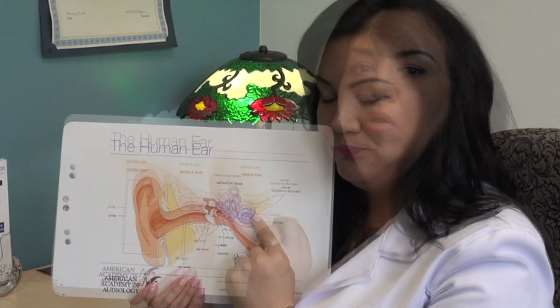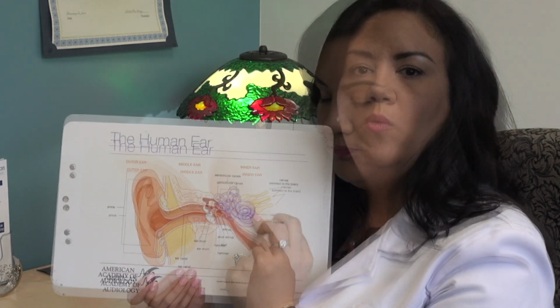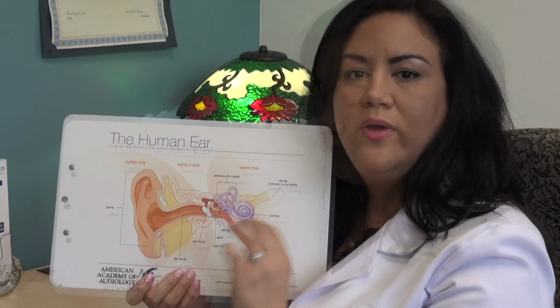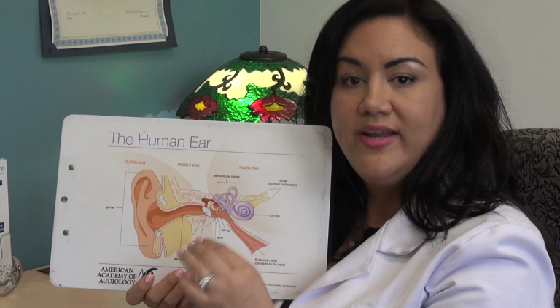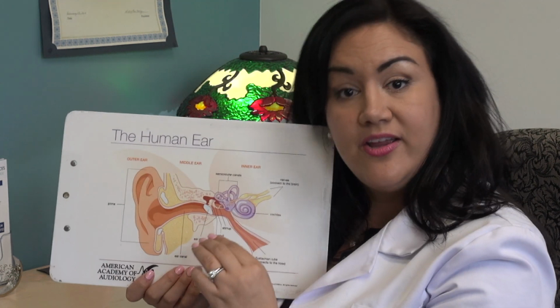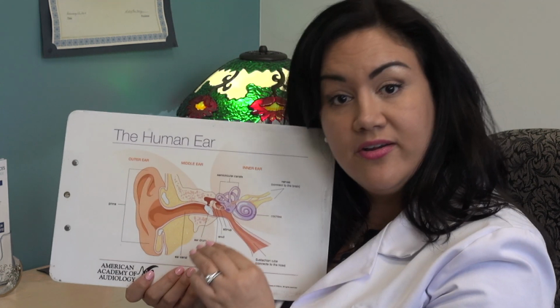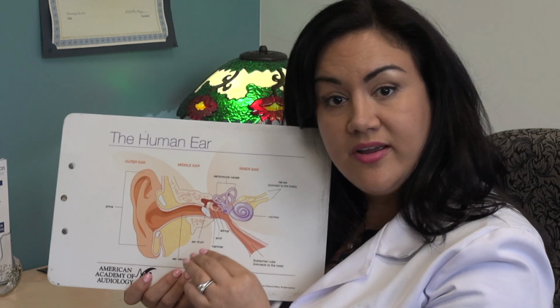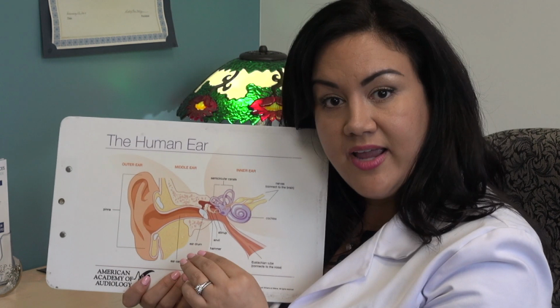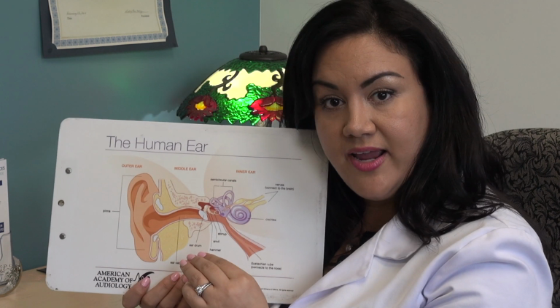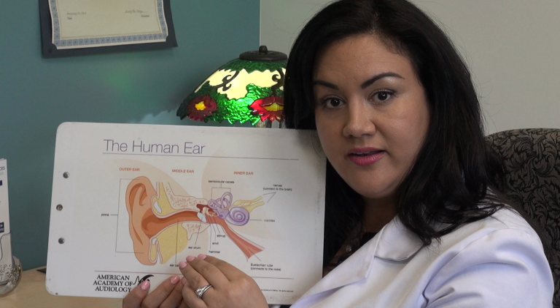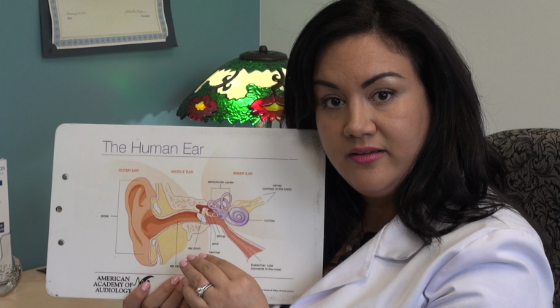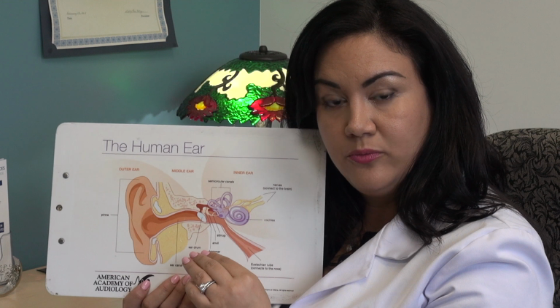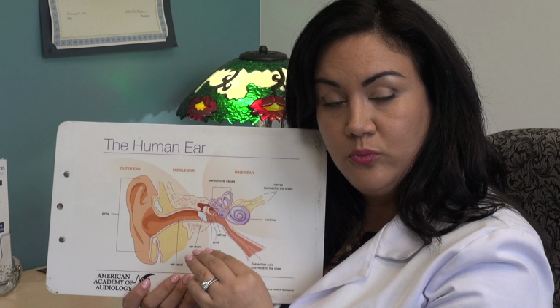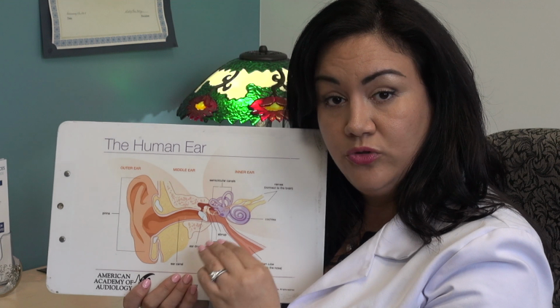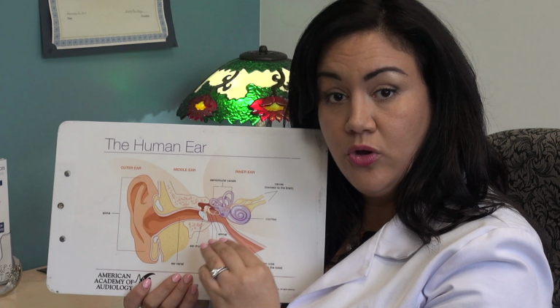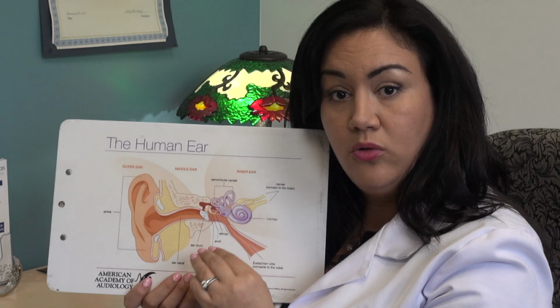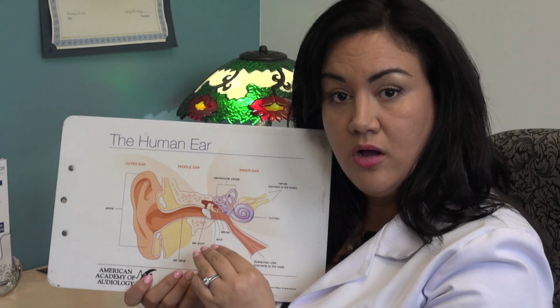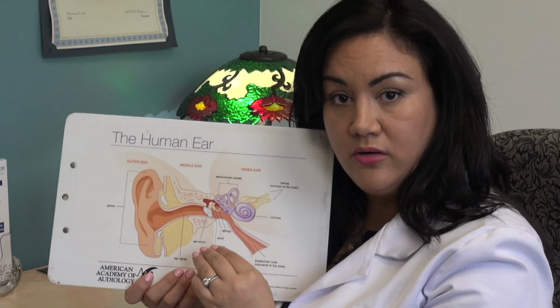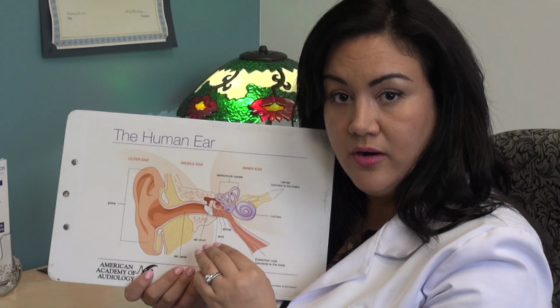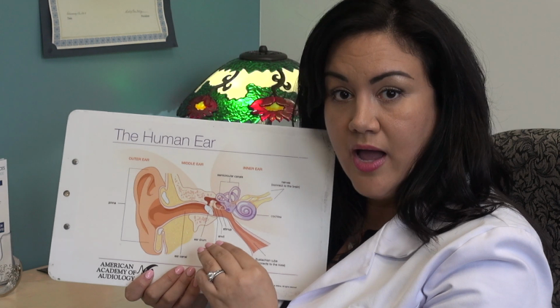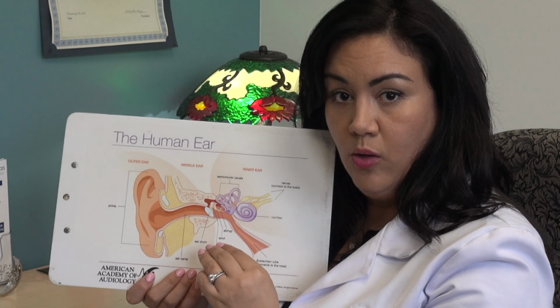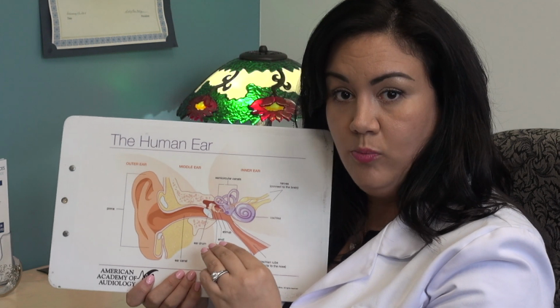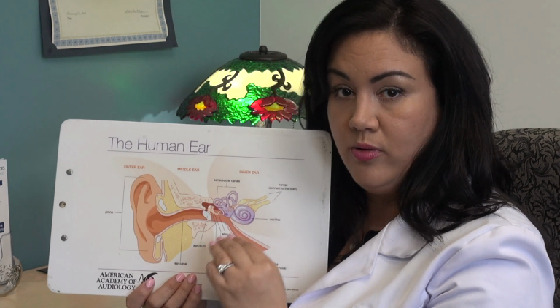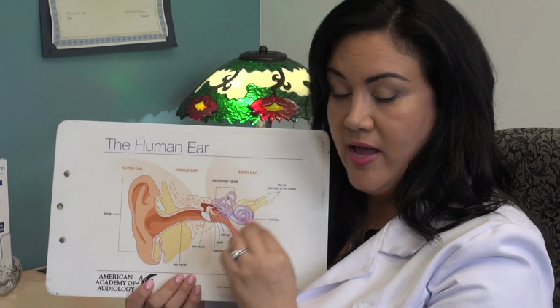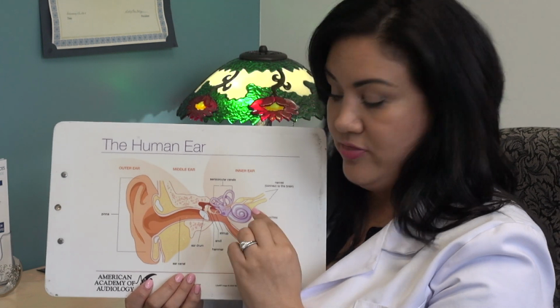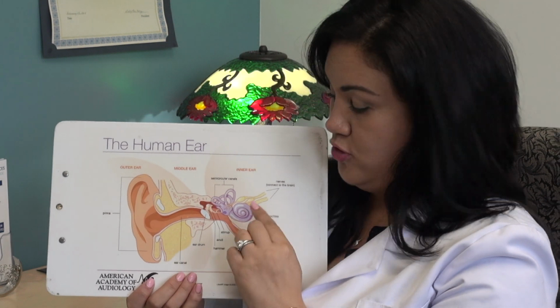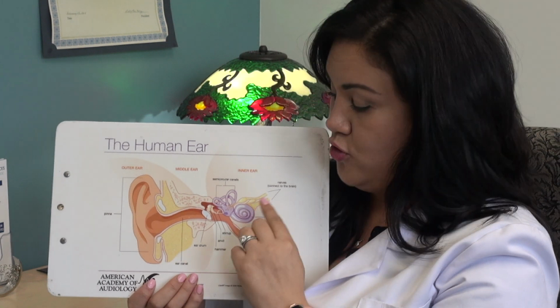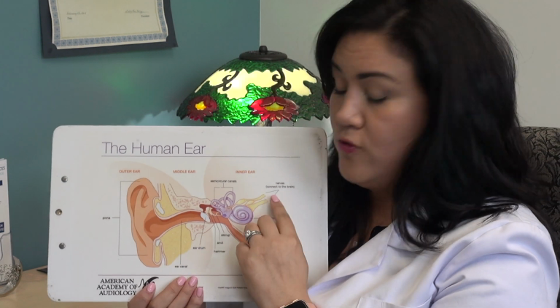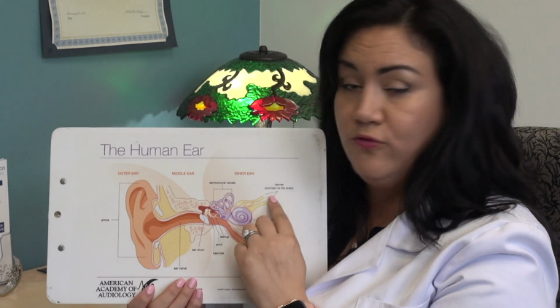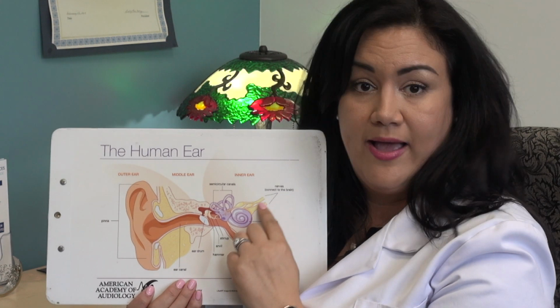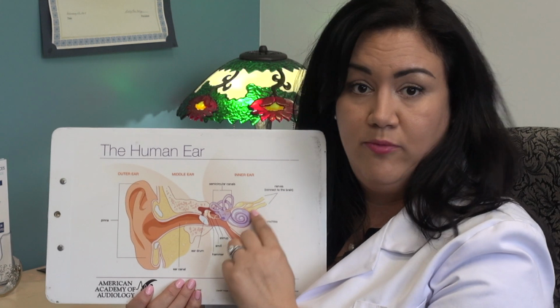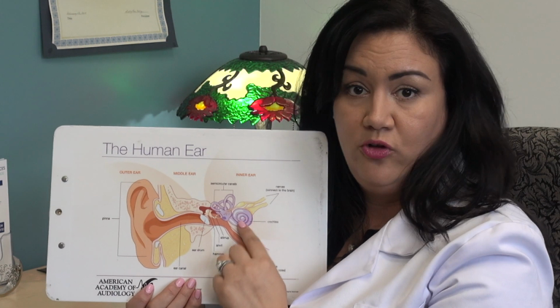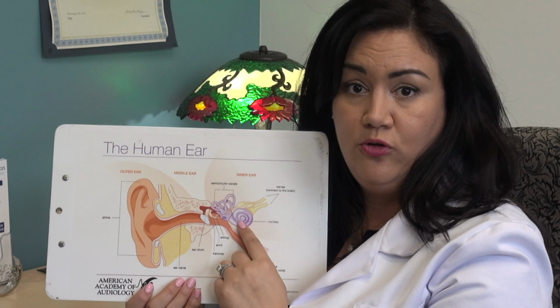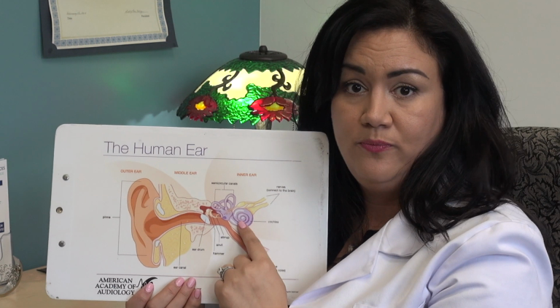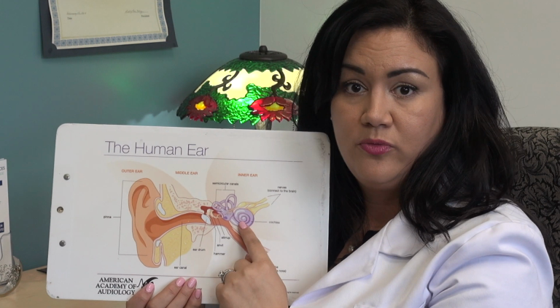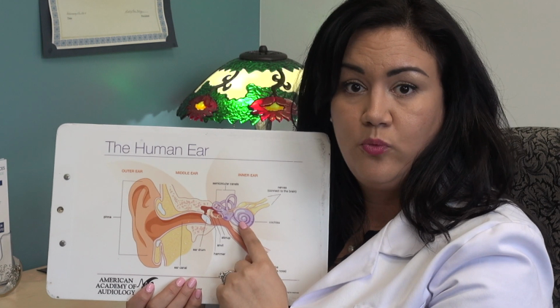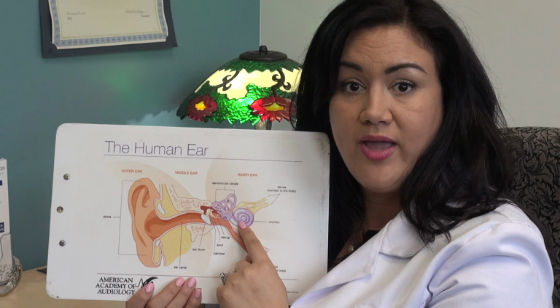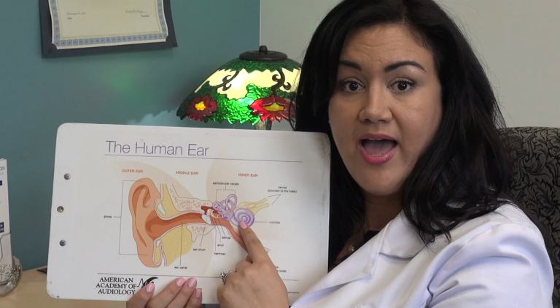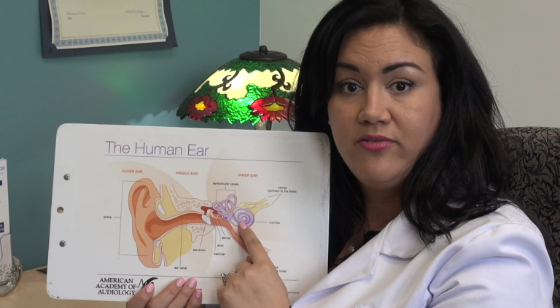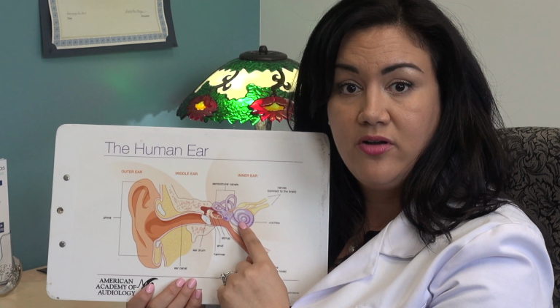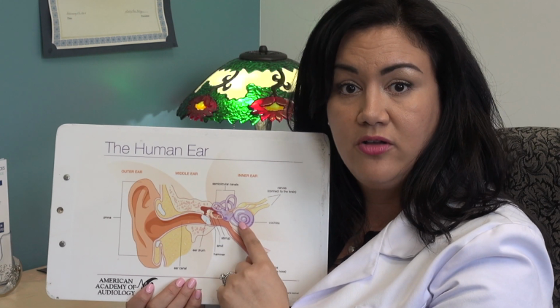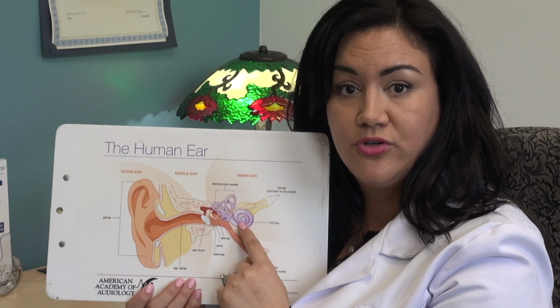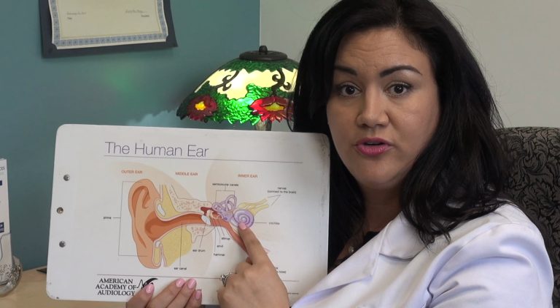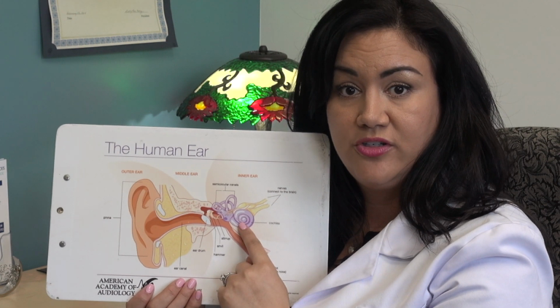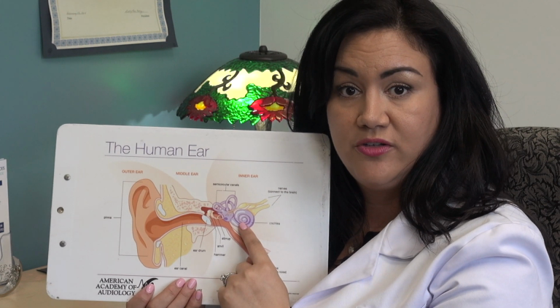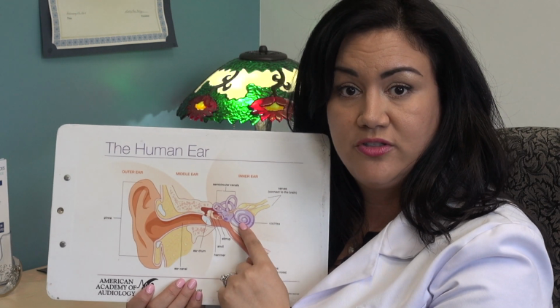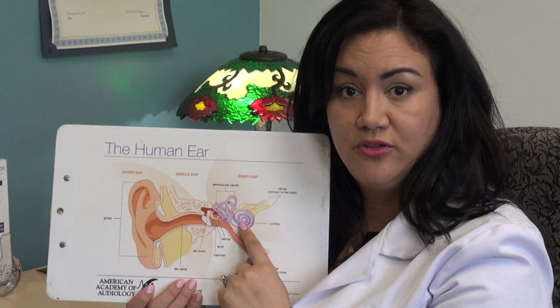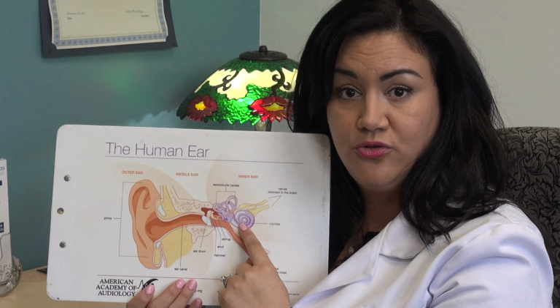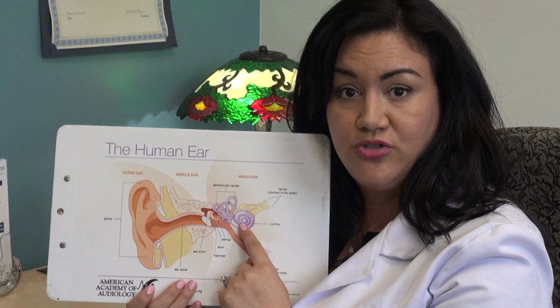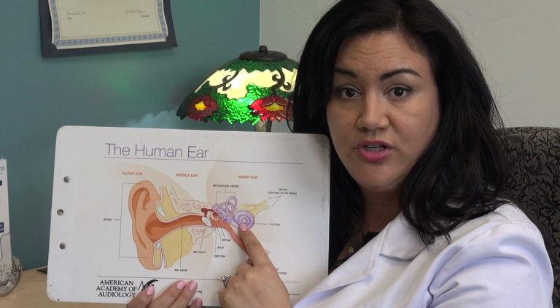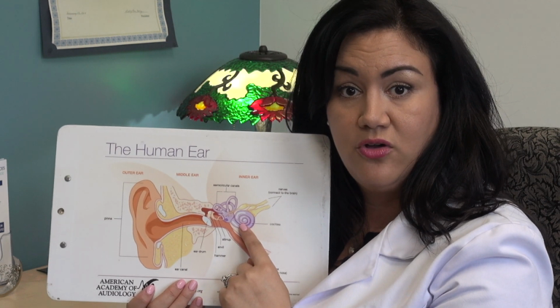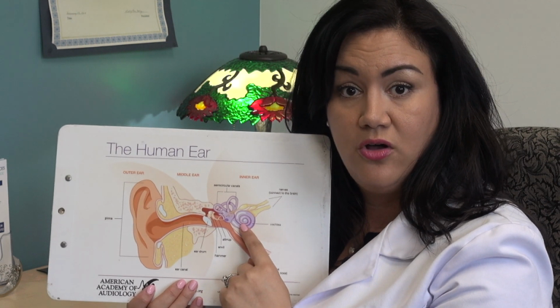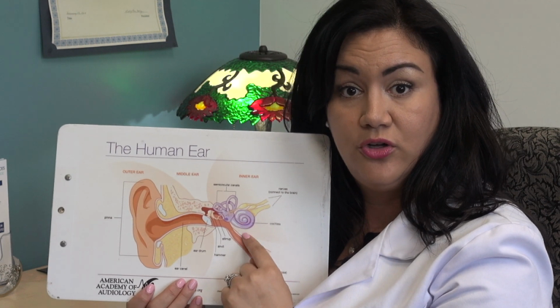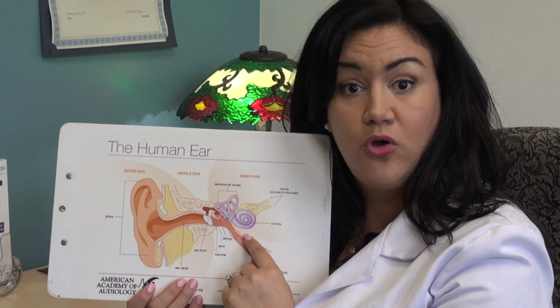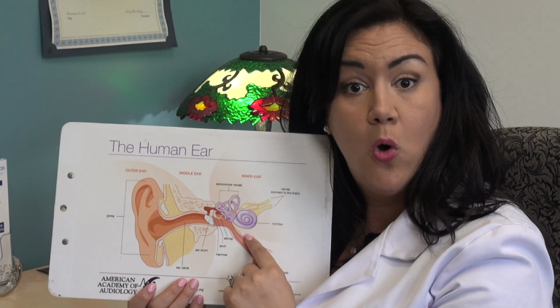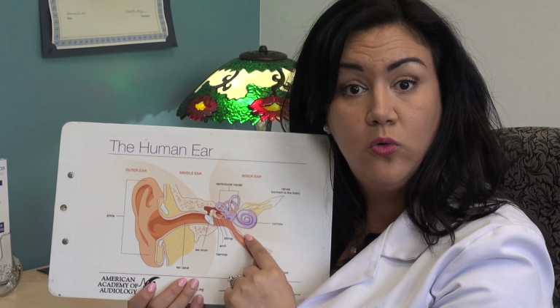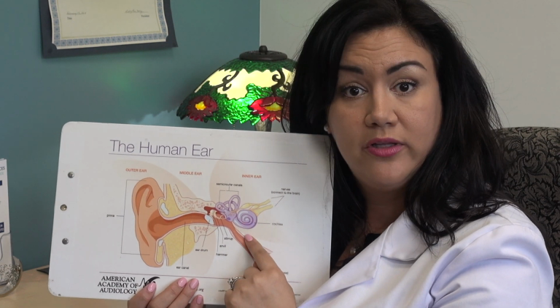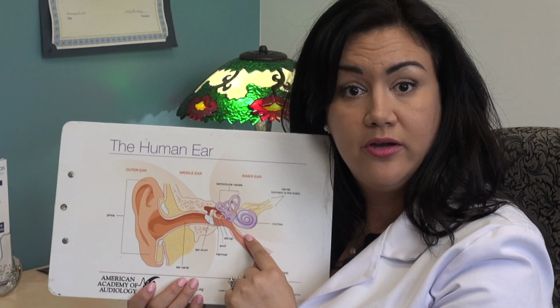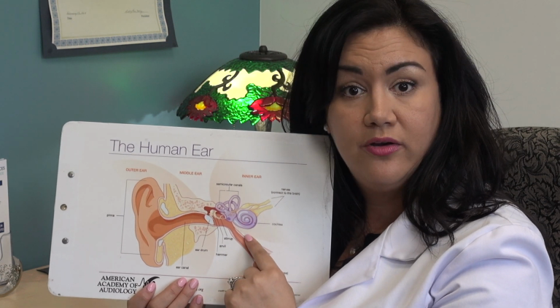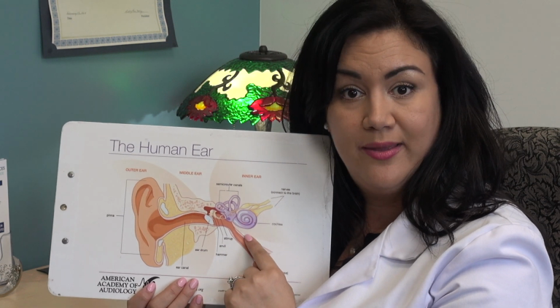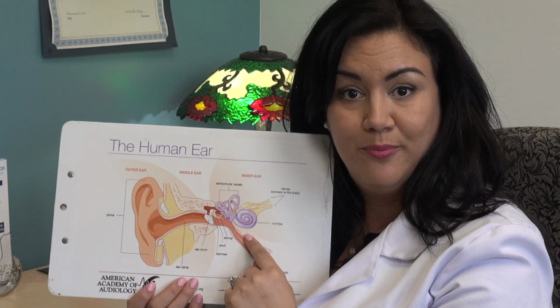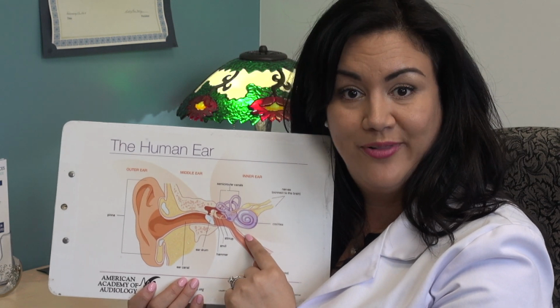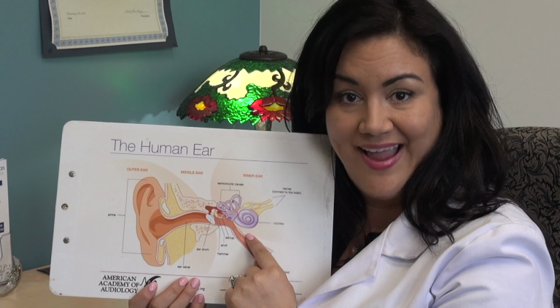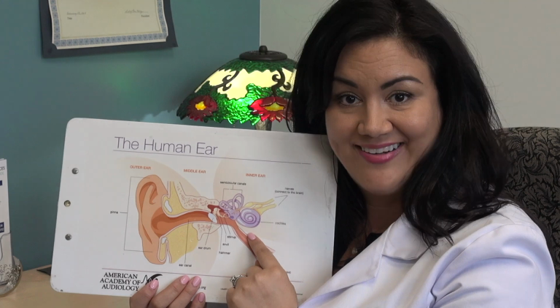When a hearing aid will no longer help at the nerve level, we have an alternative solution called a cochlear implant.